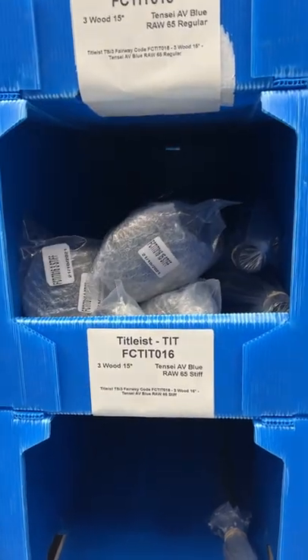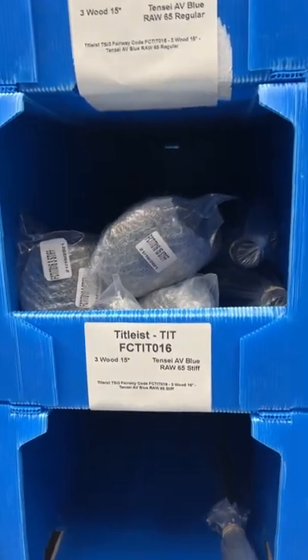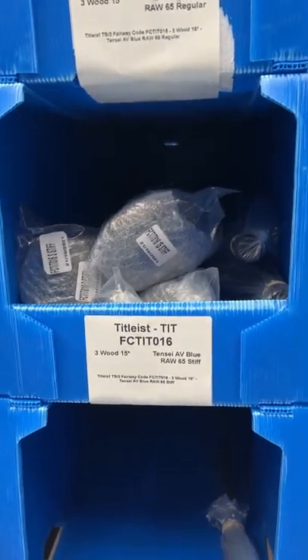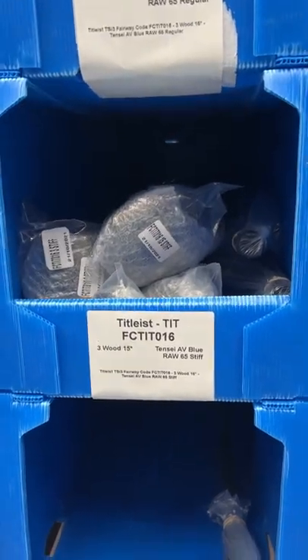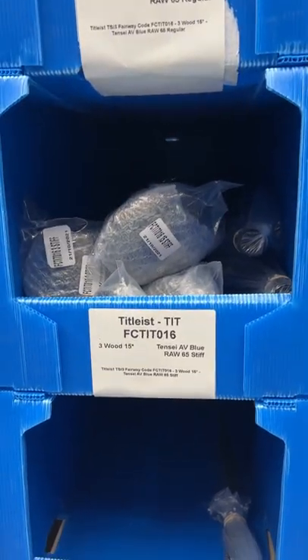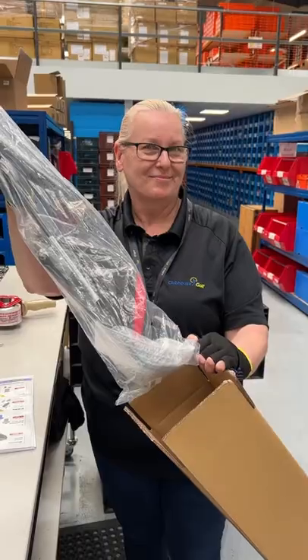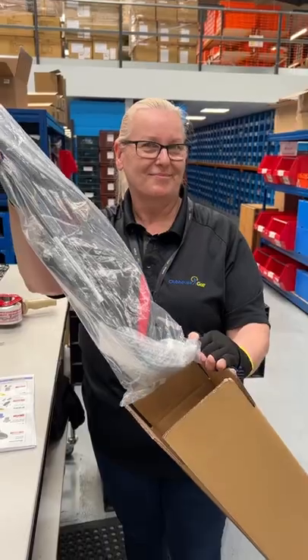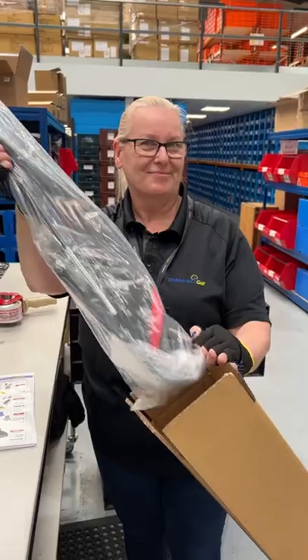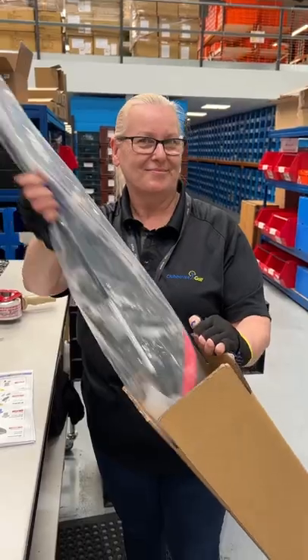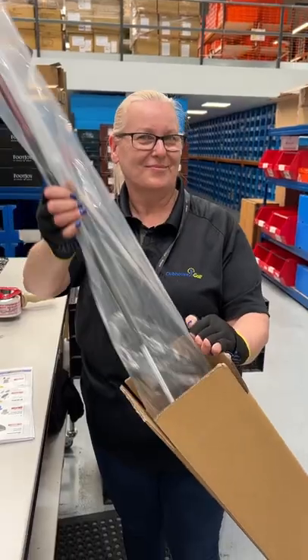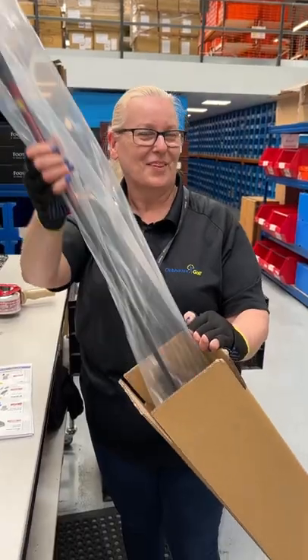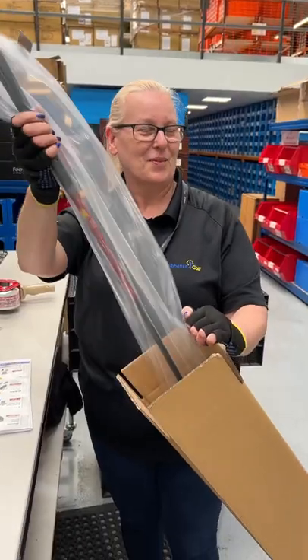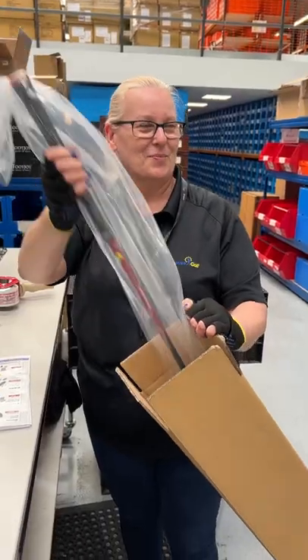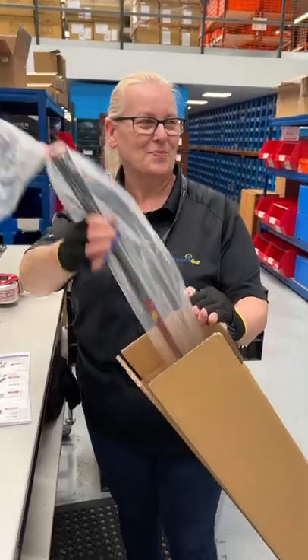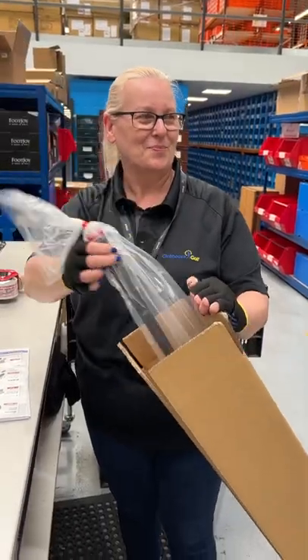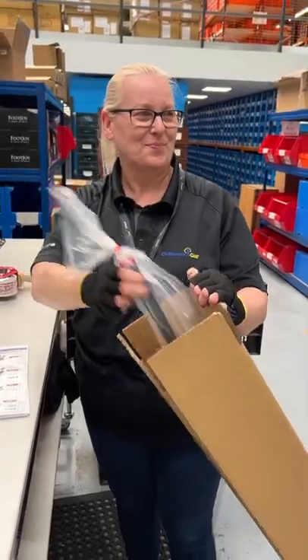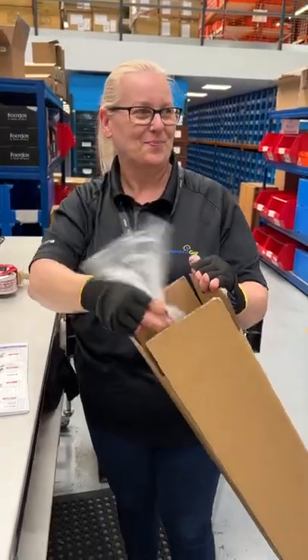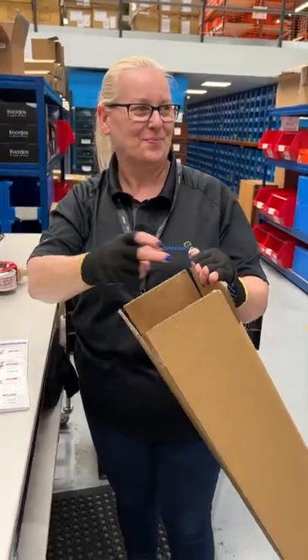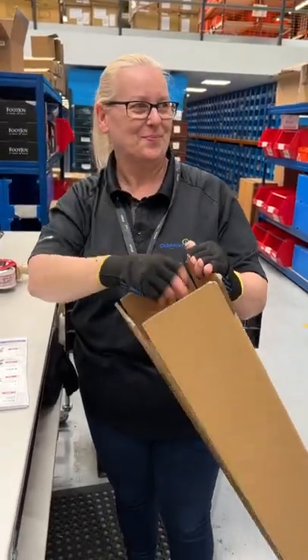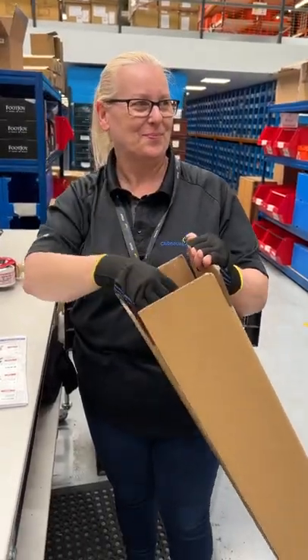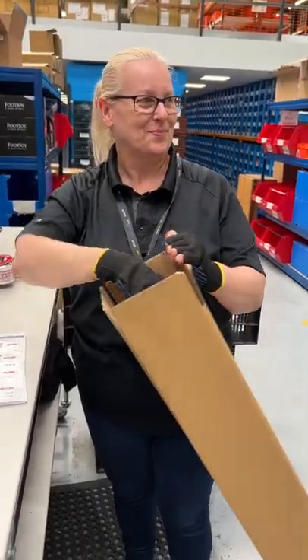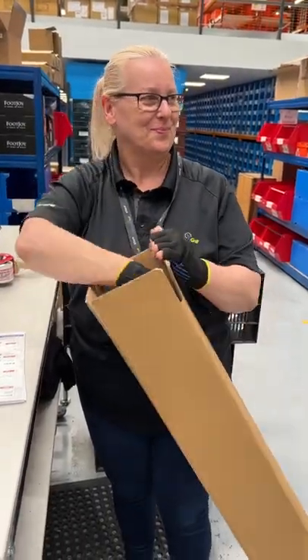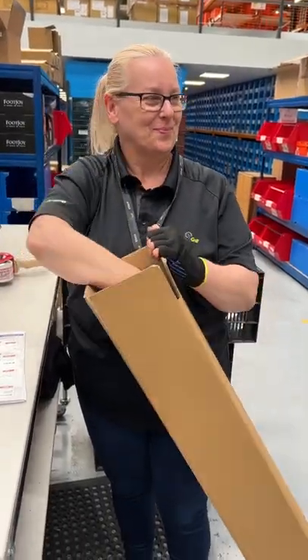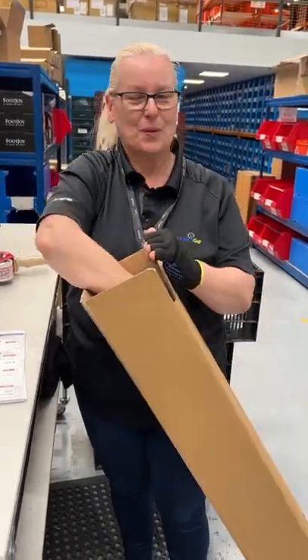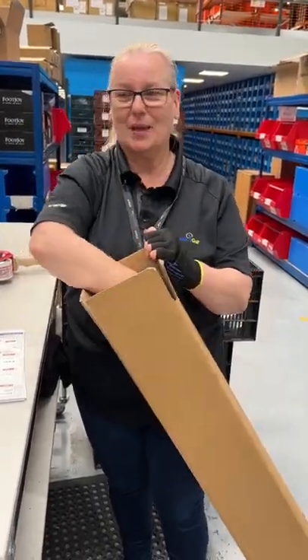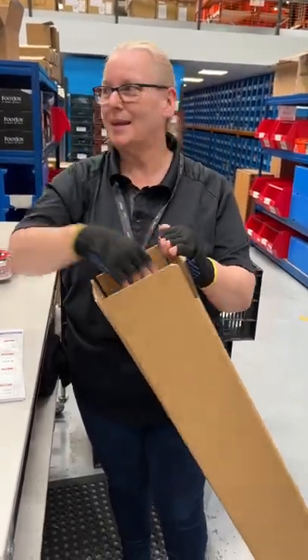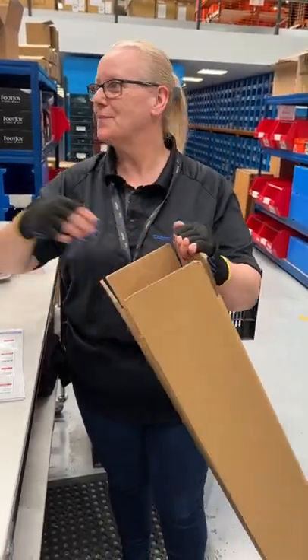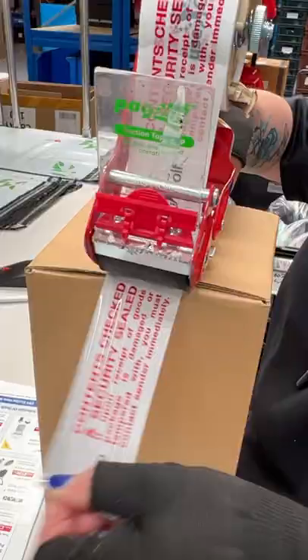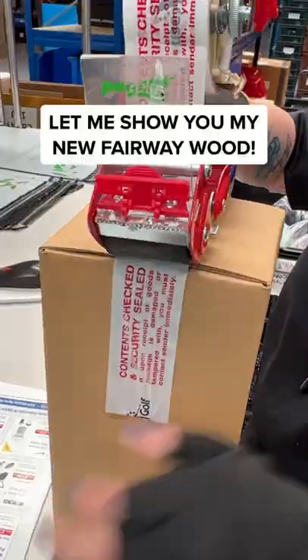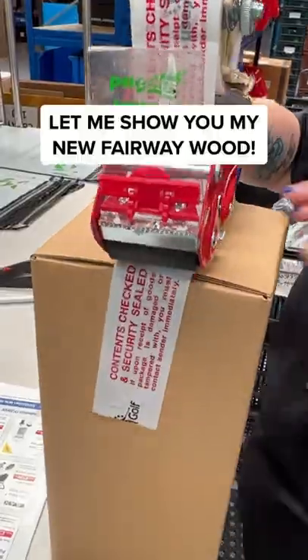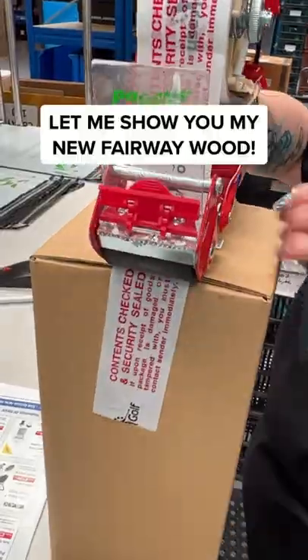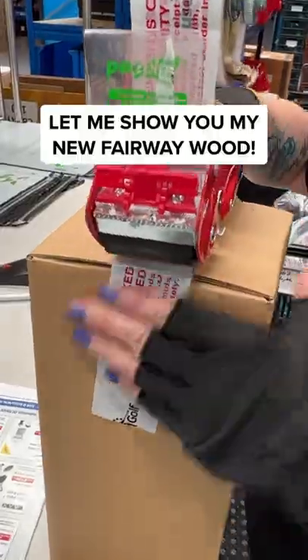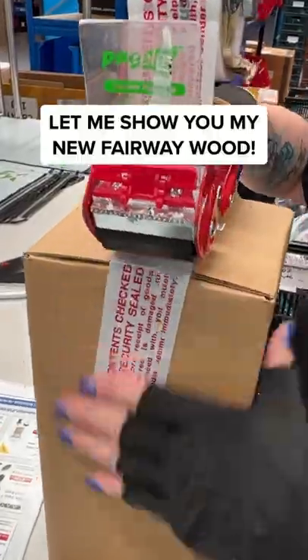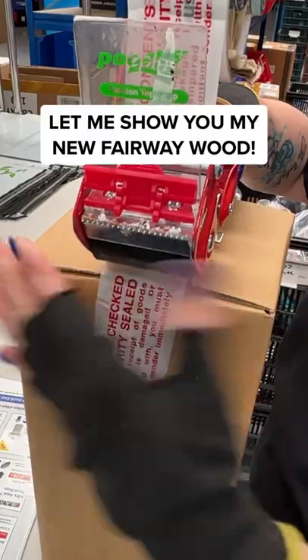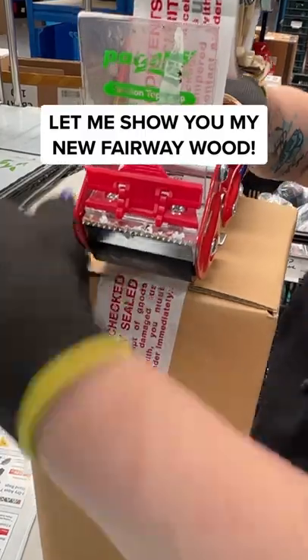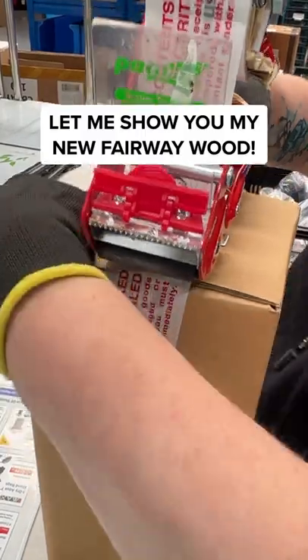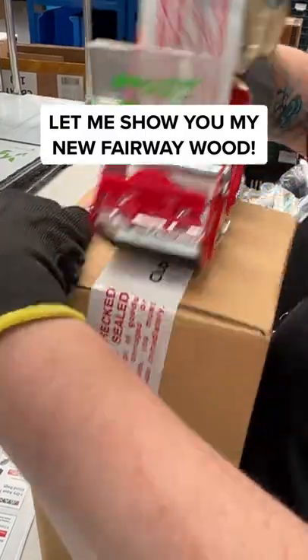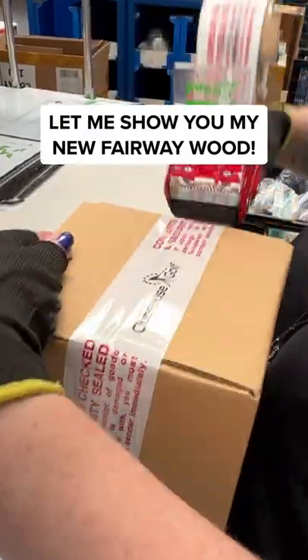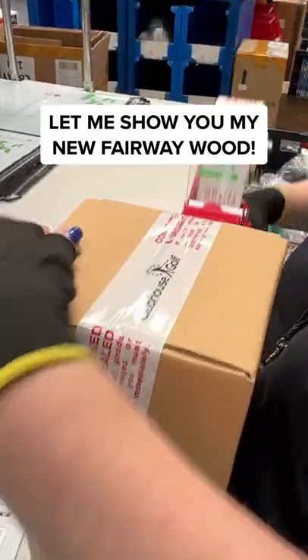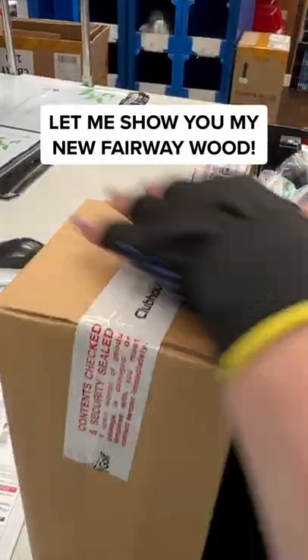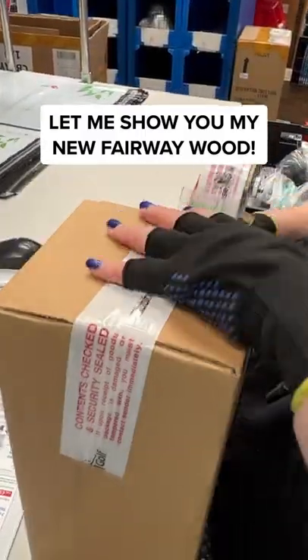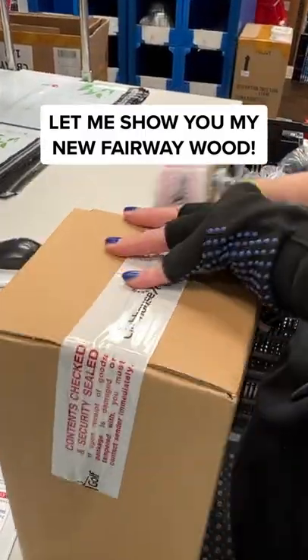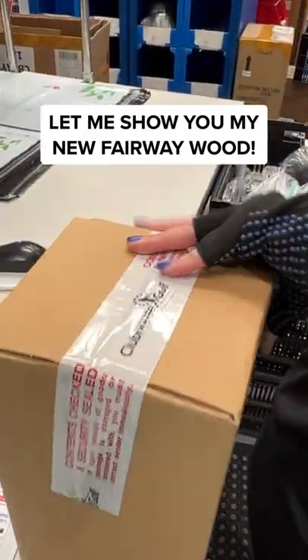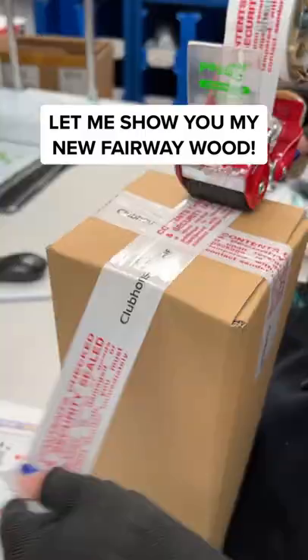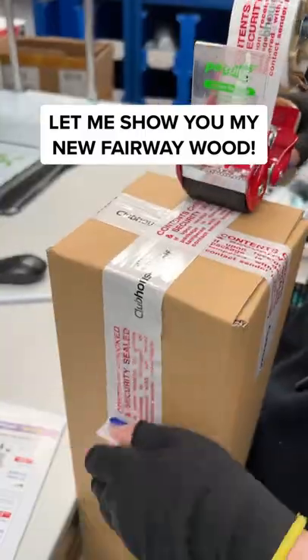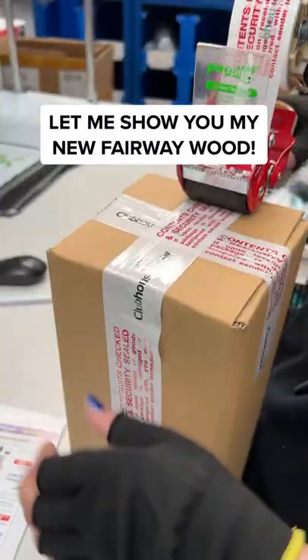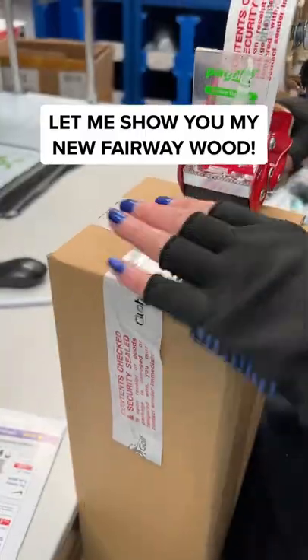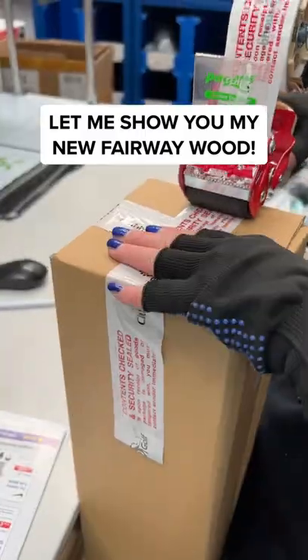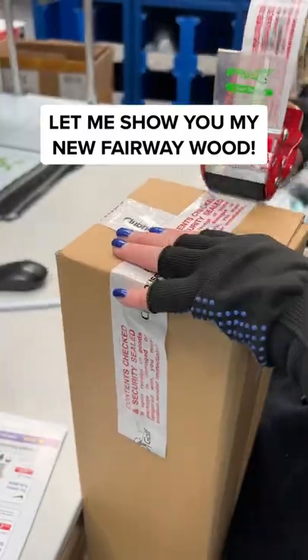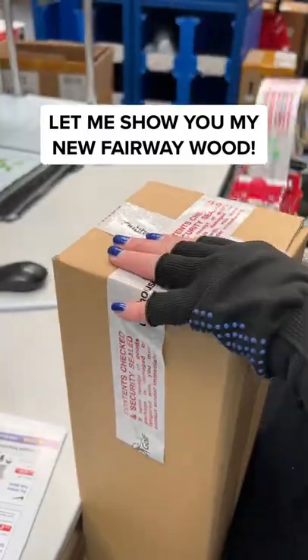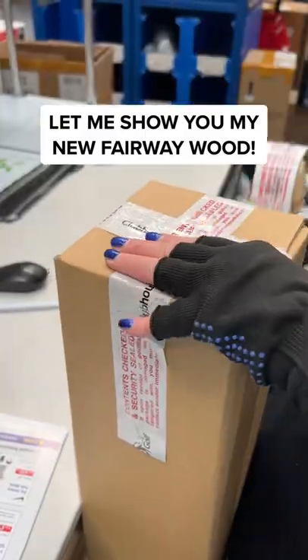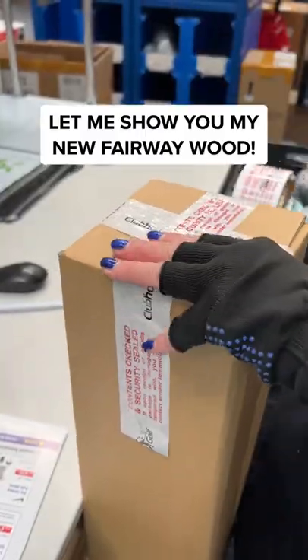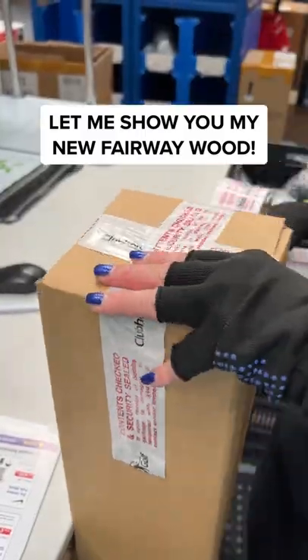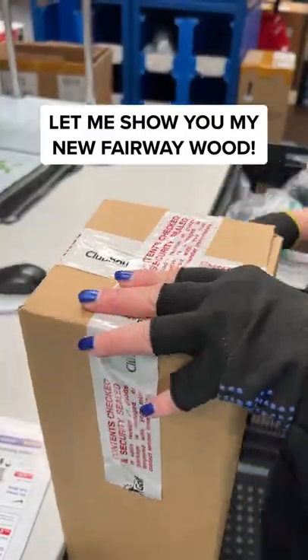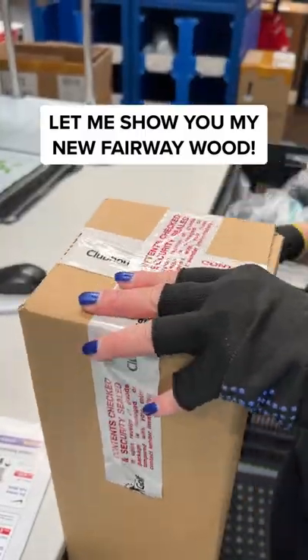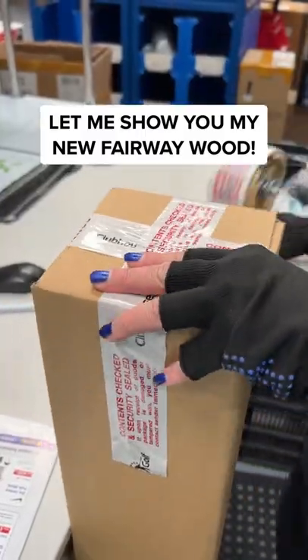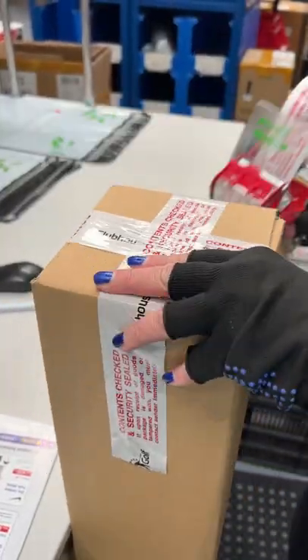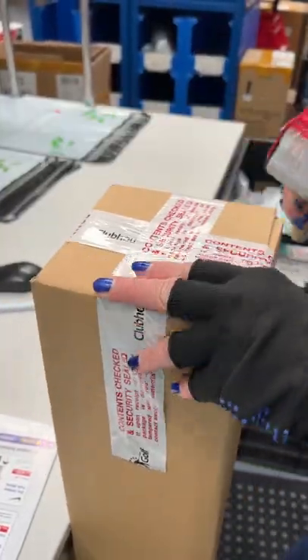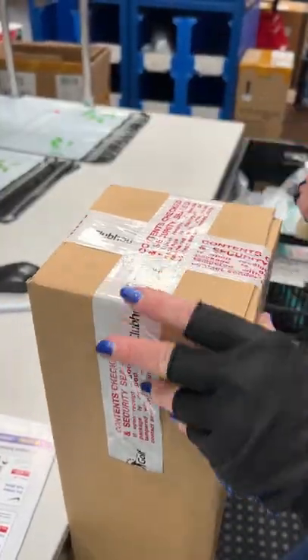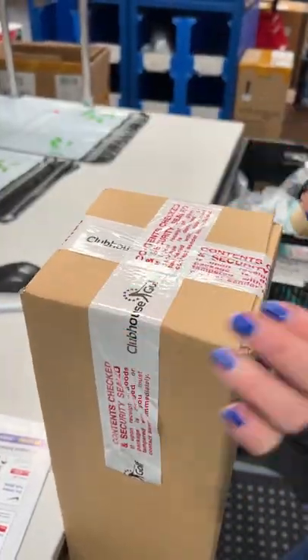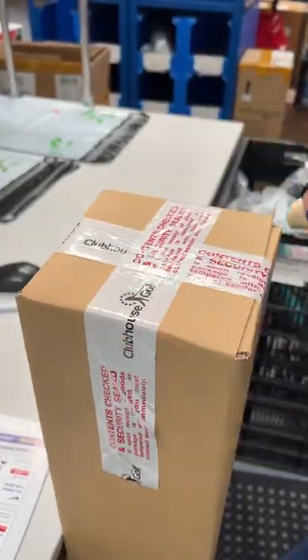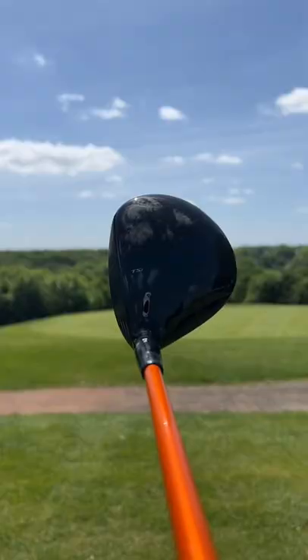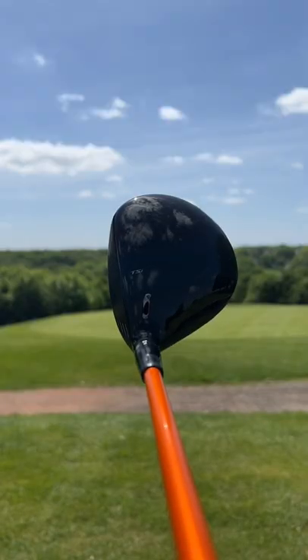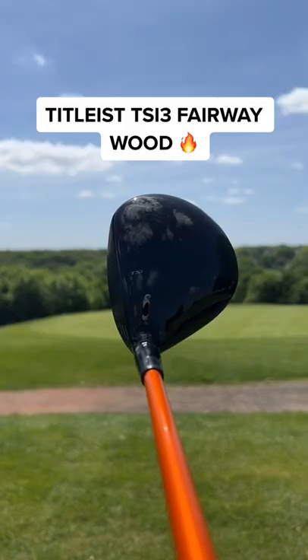Originally, I wanted the TaylorMade Stealth fairway wood, but after having the fitting, it just wasn't for me. Let me show you what I got instead.